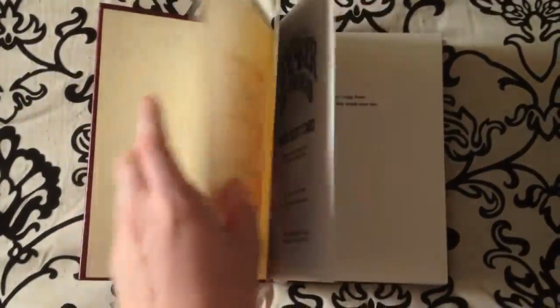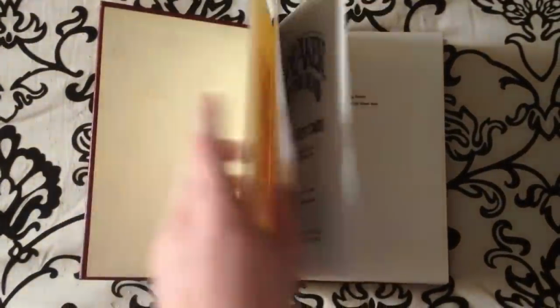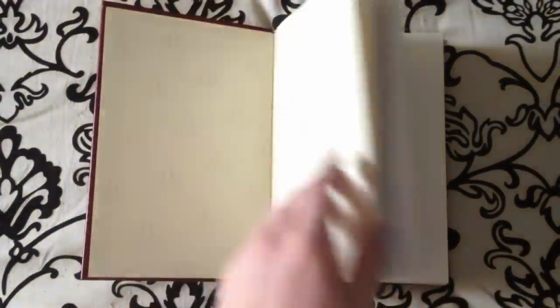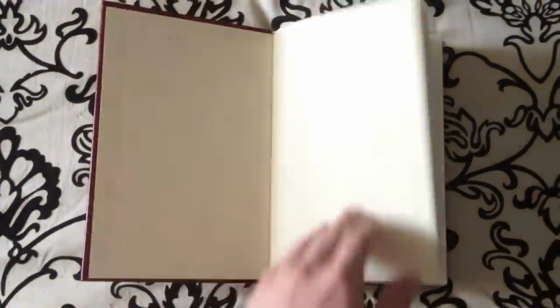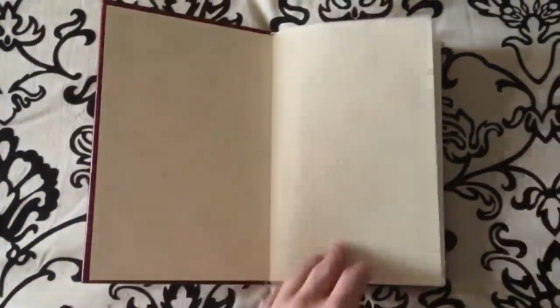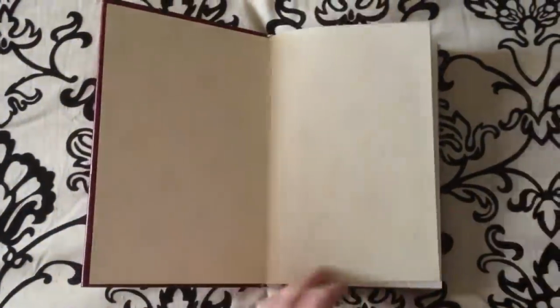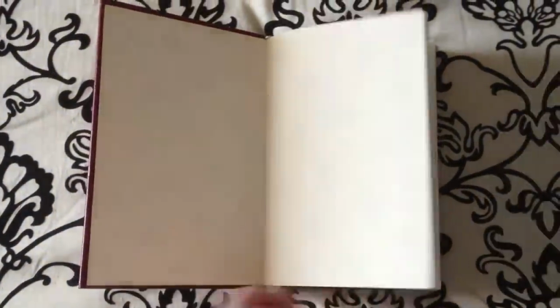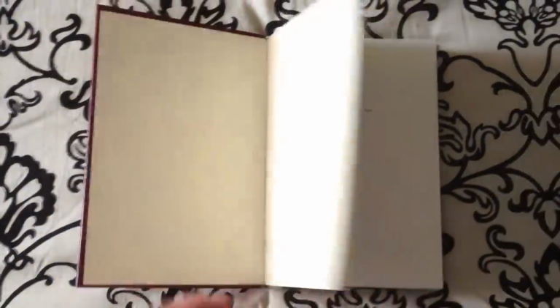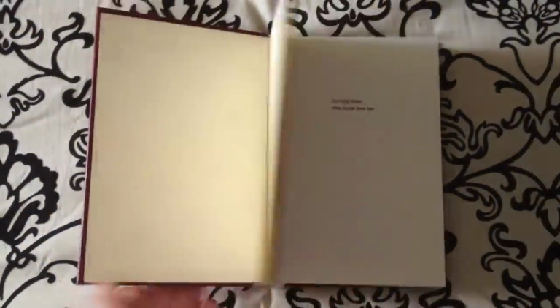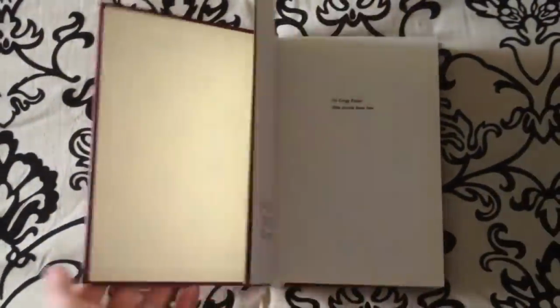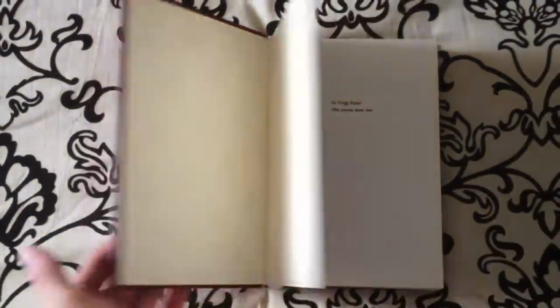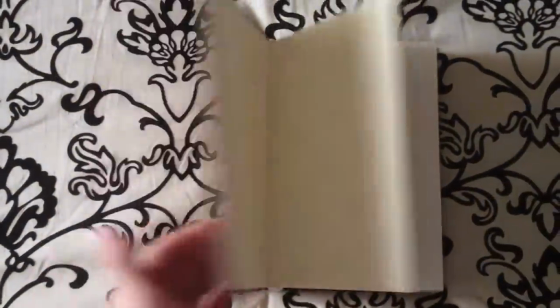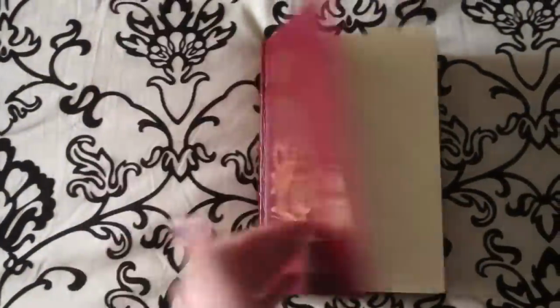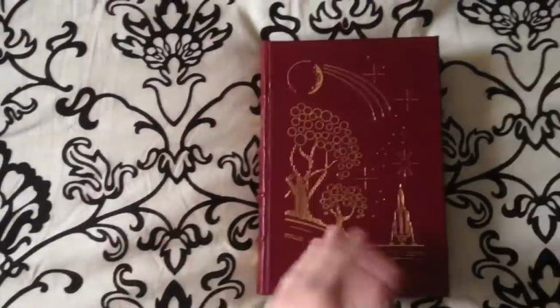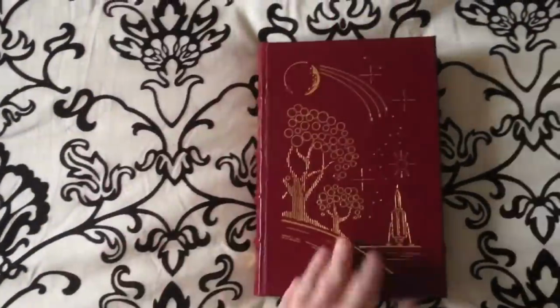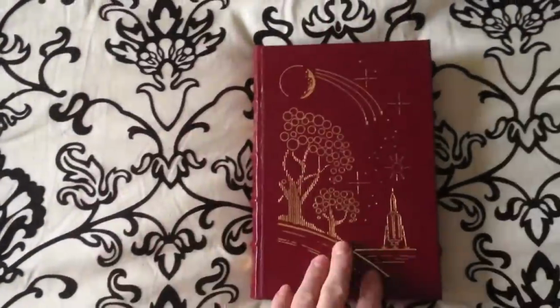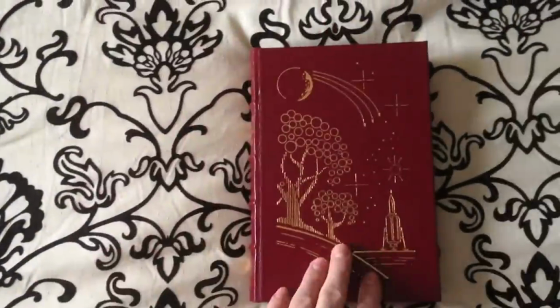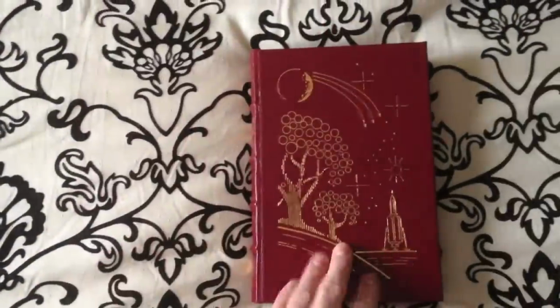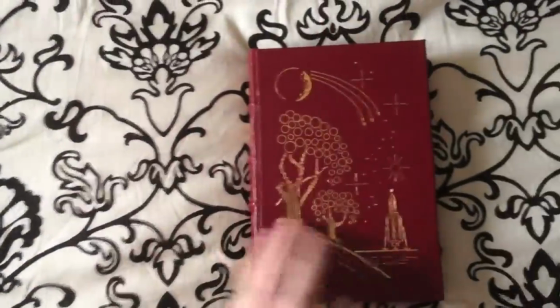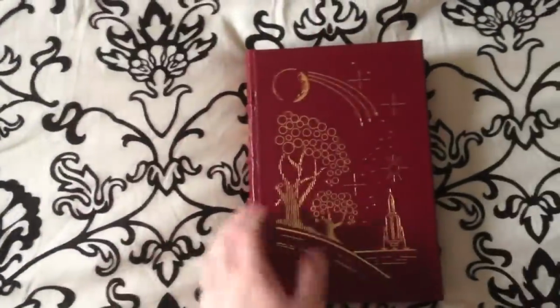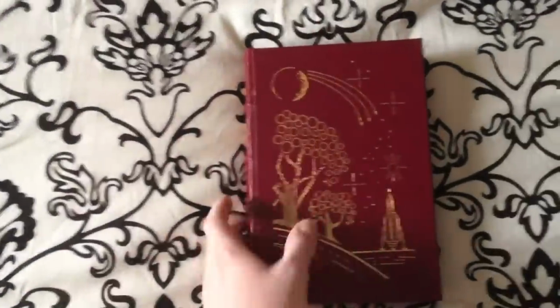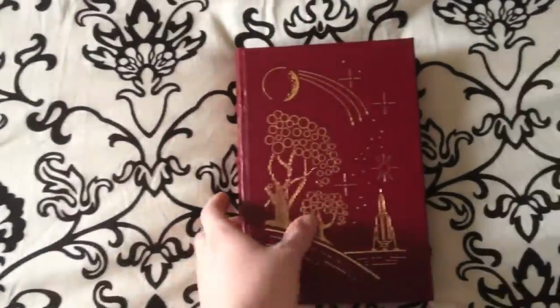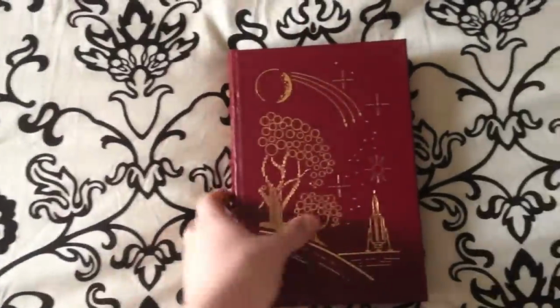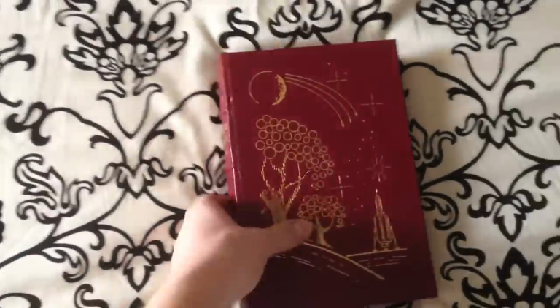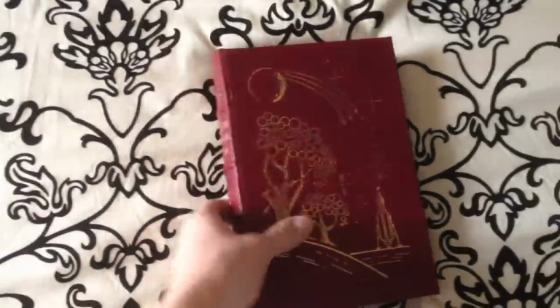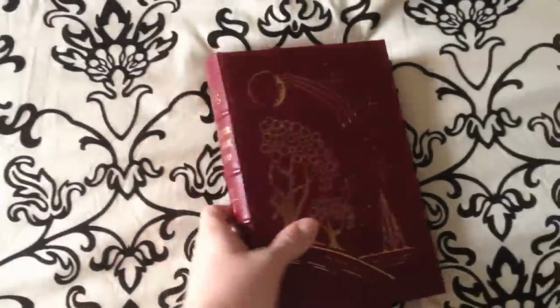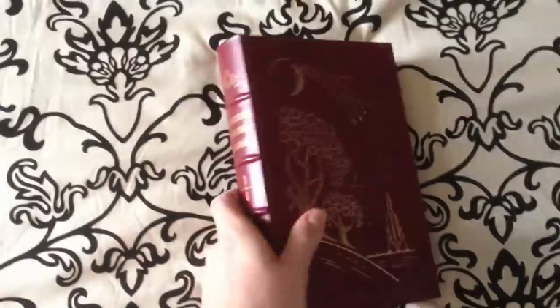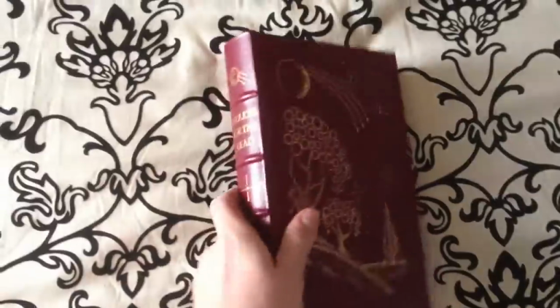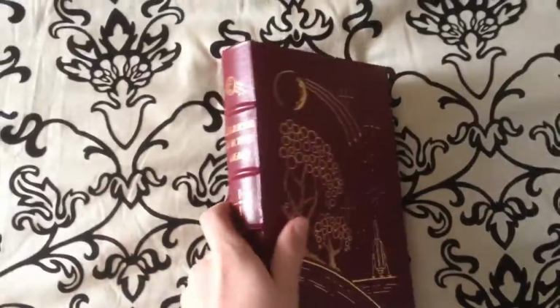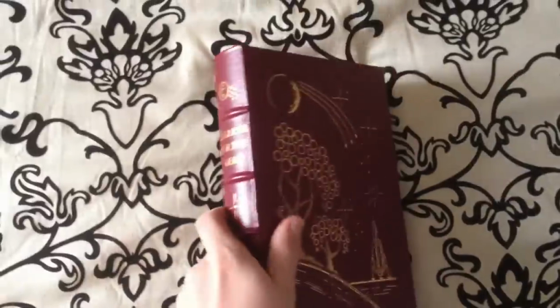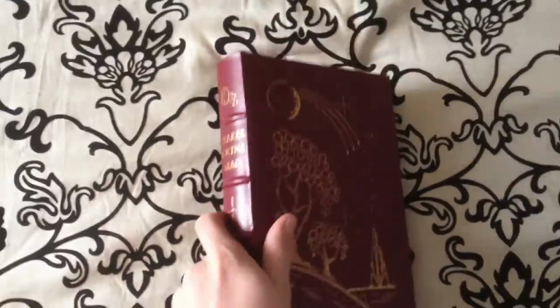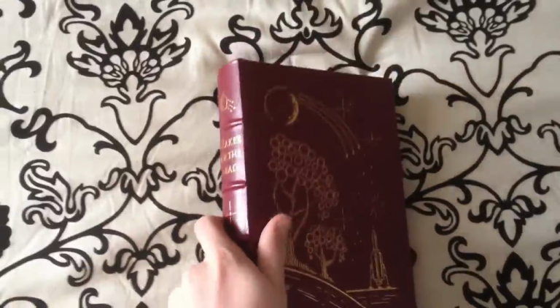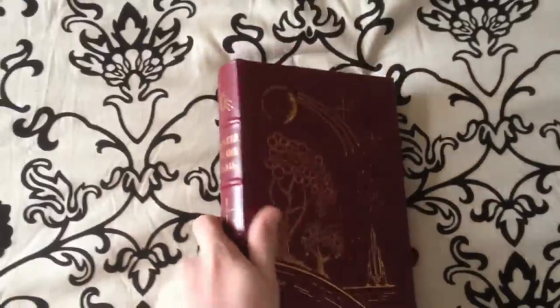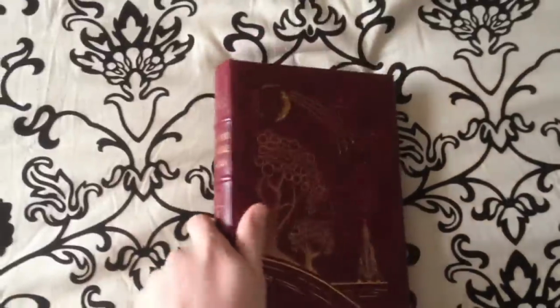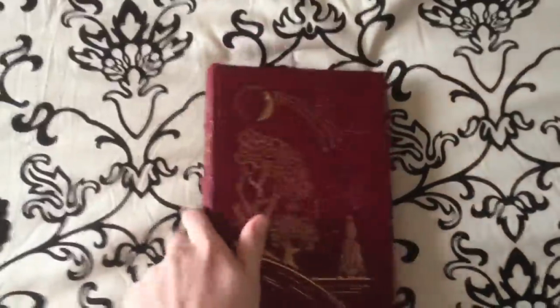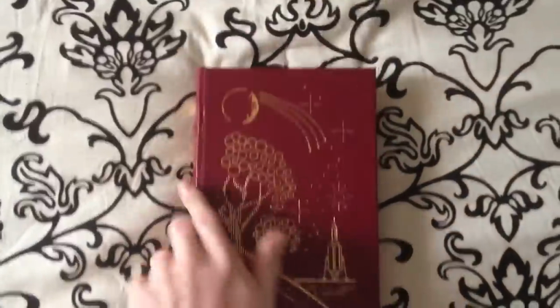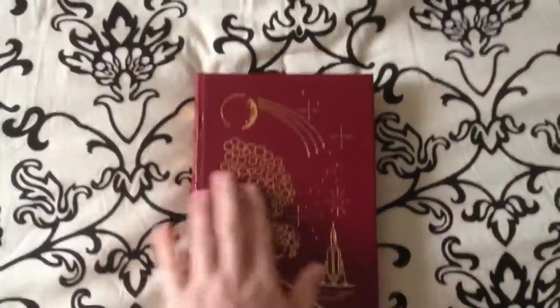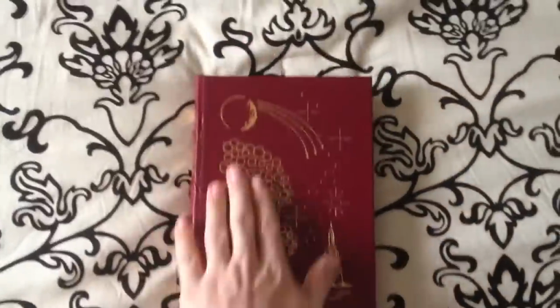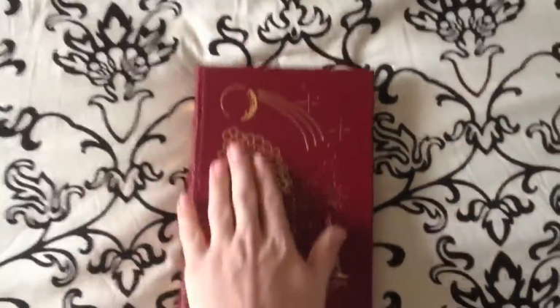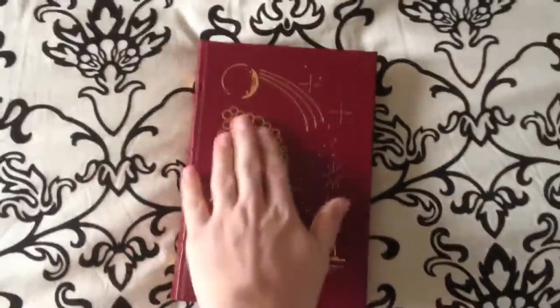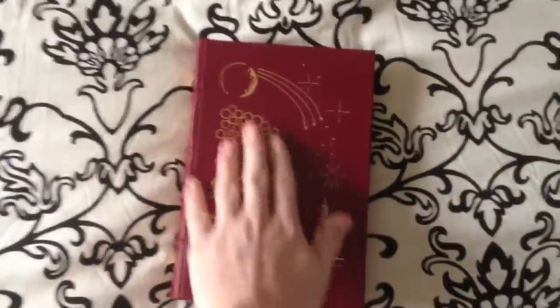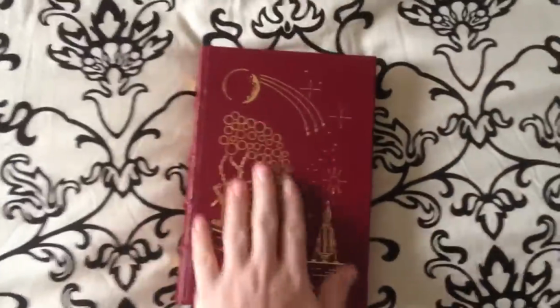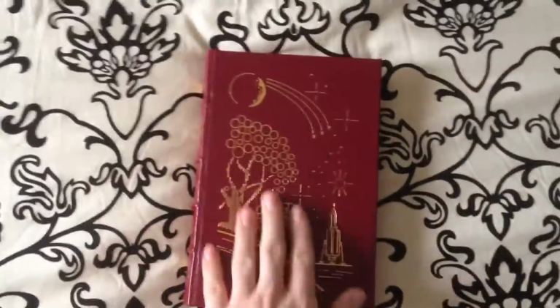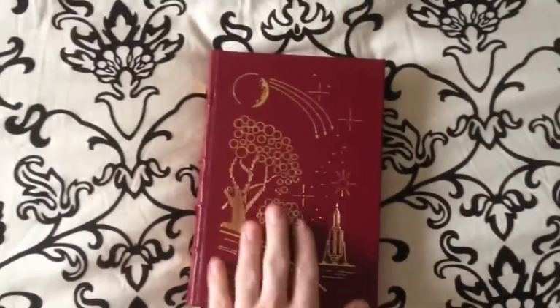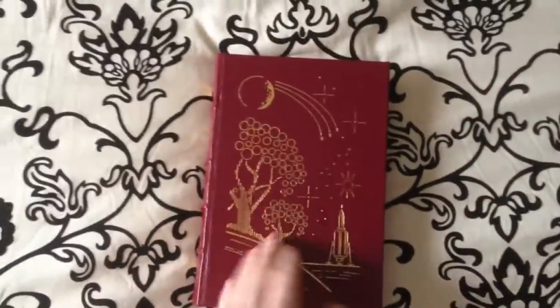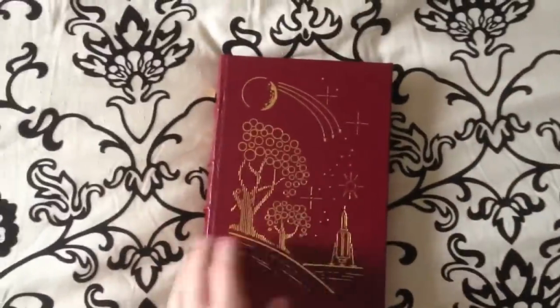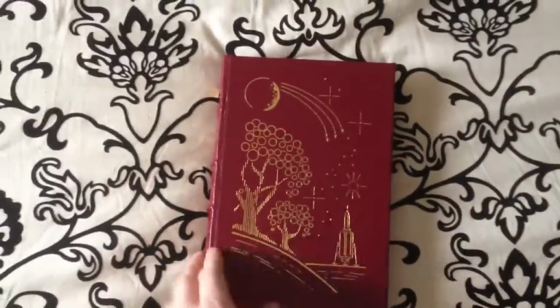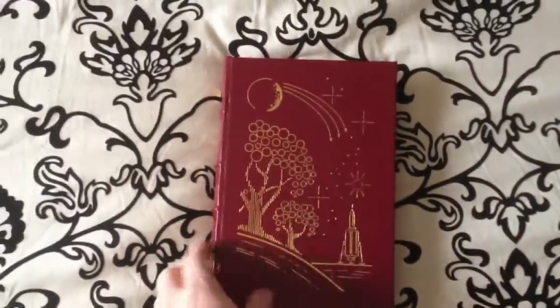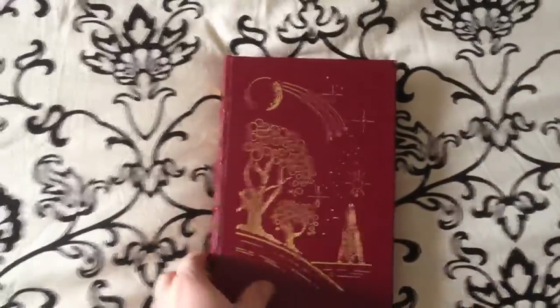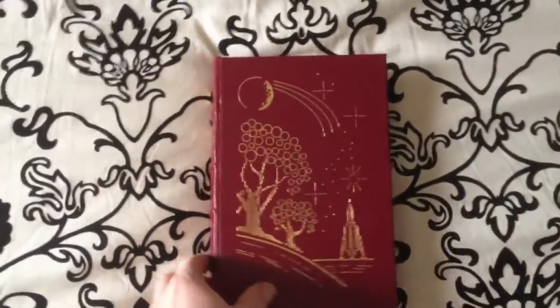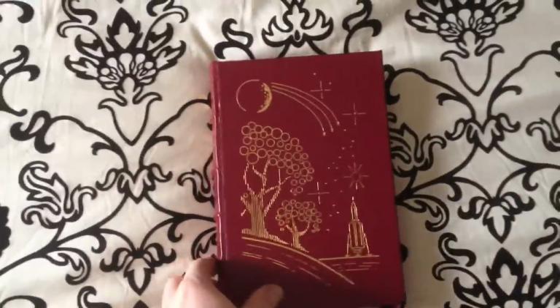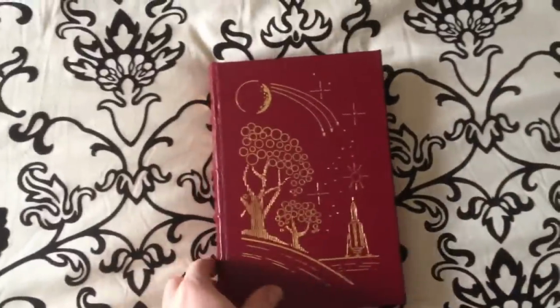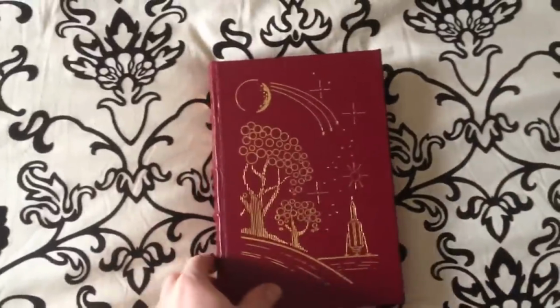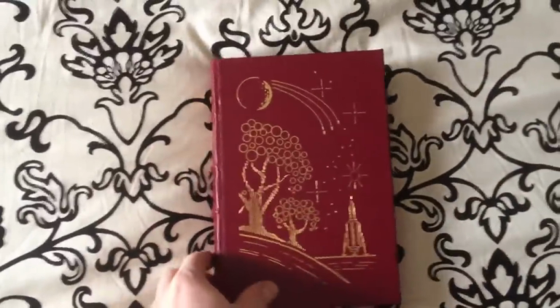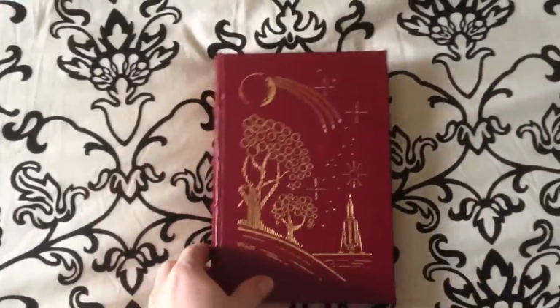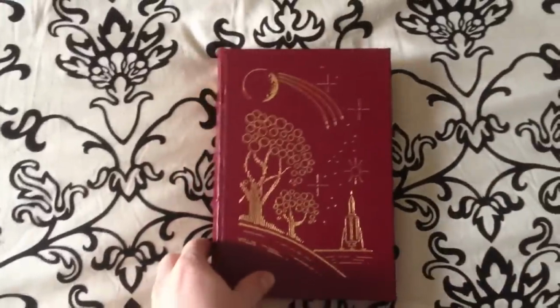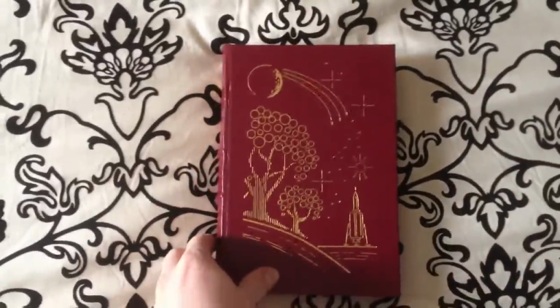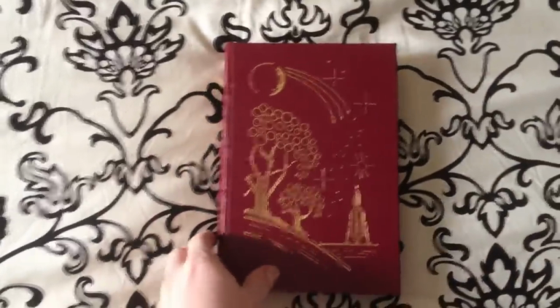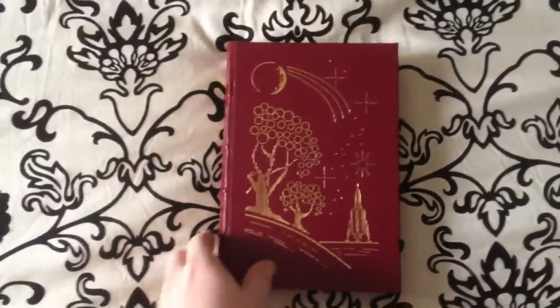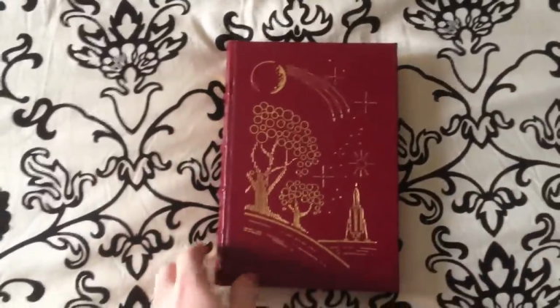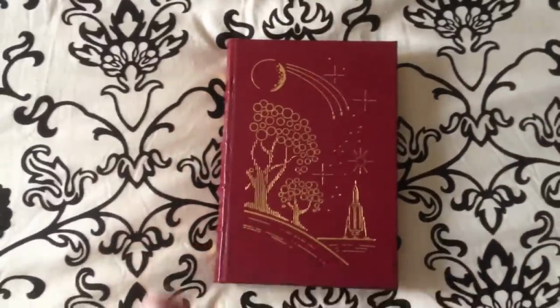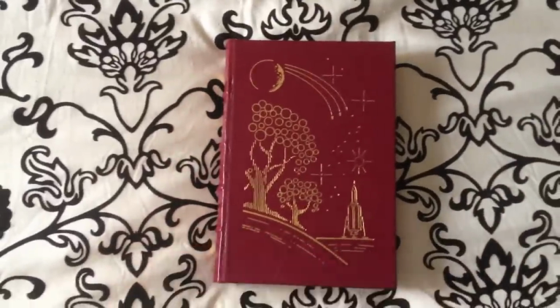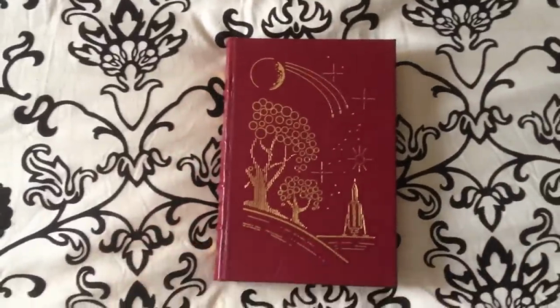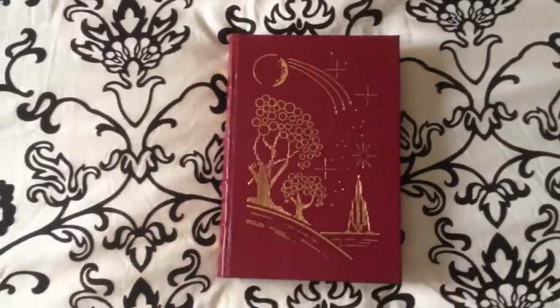I'll continue doing these beautiful book reviews. Rate, comment, and subscribe. And as always guys, keep on reading.